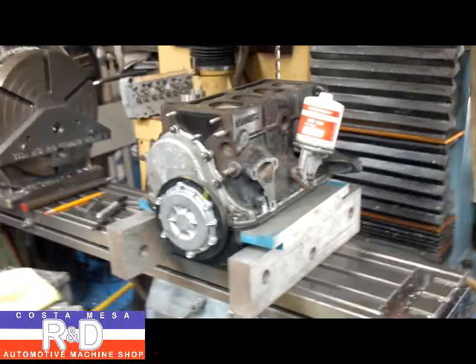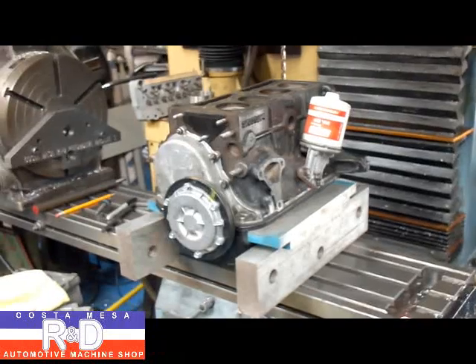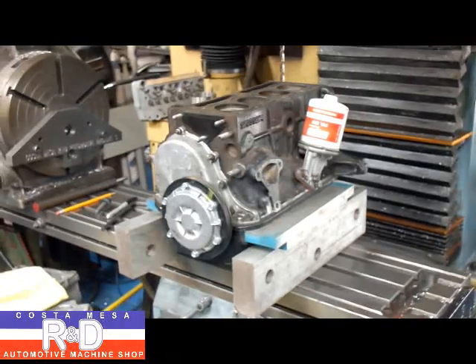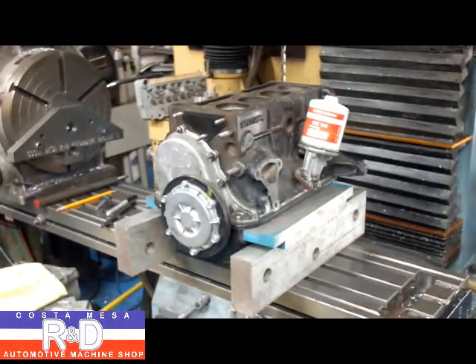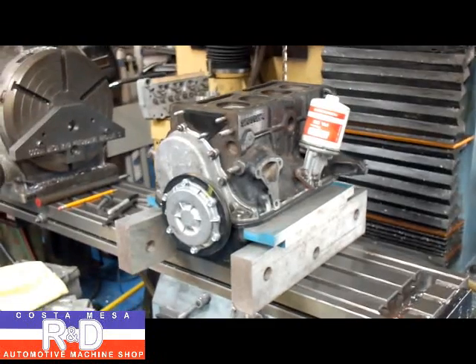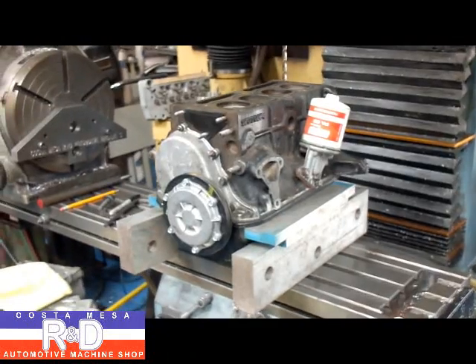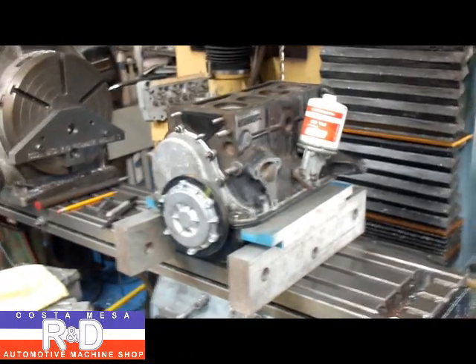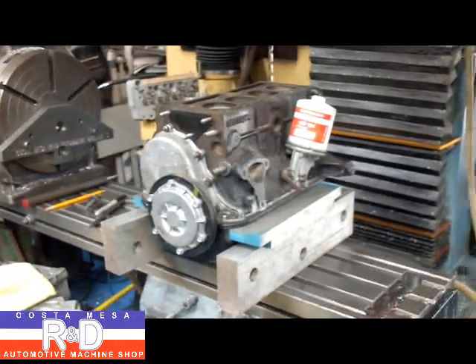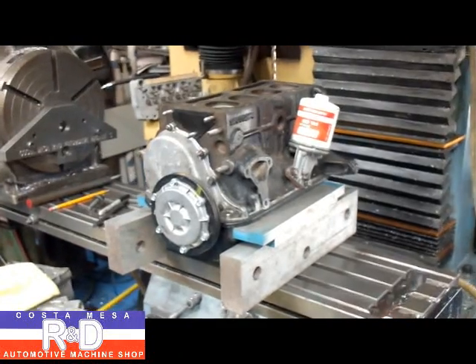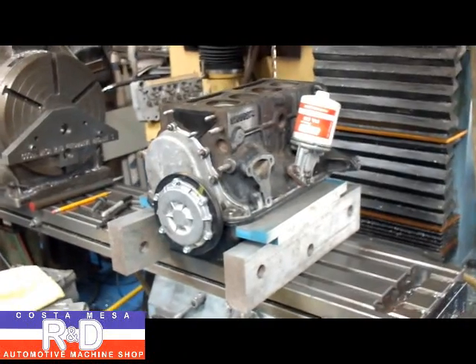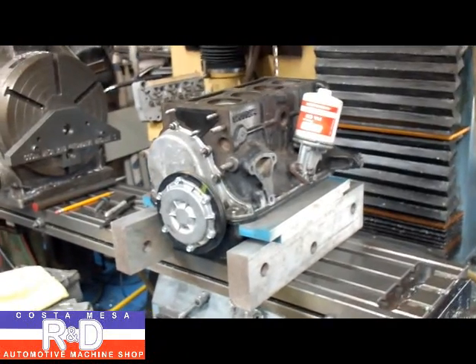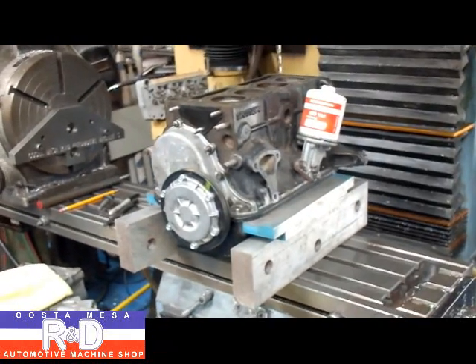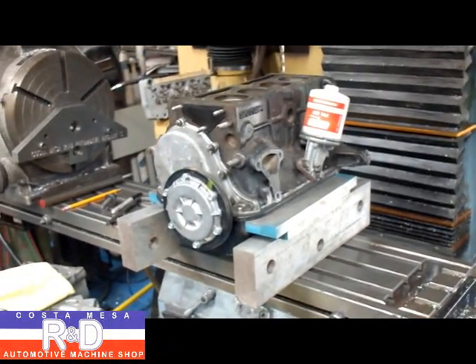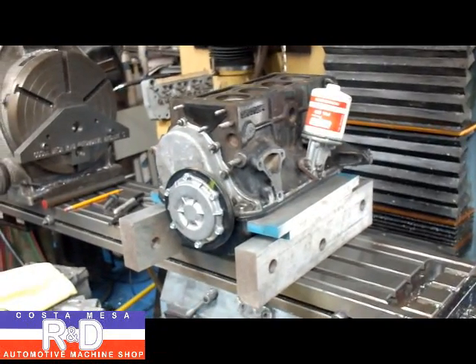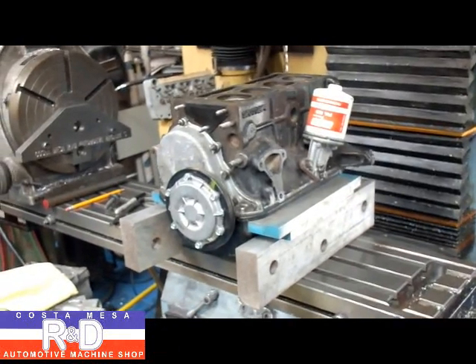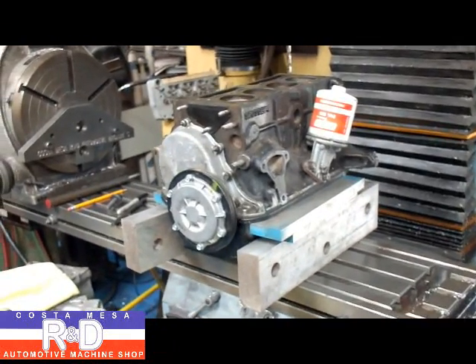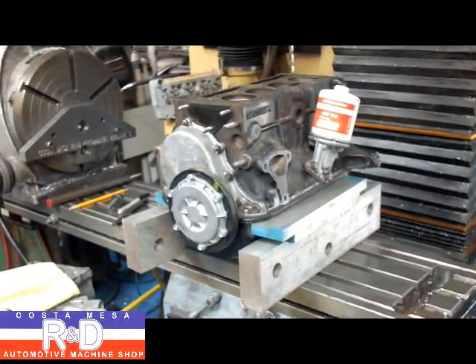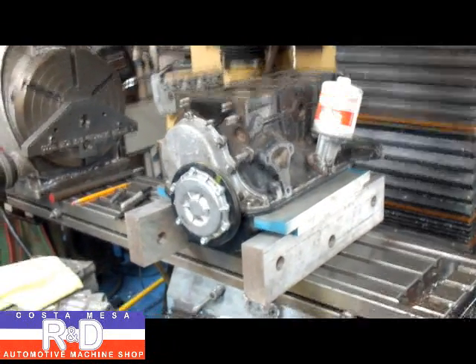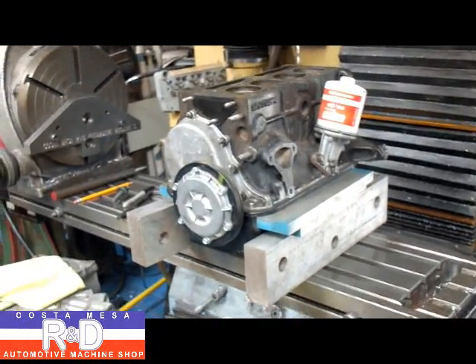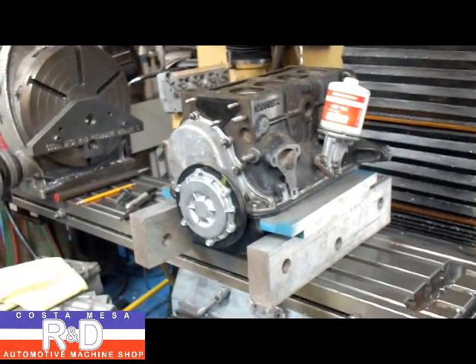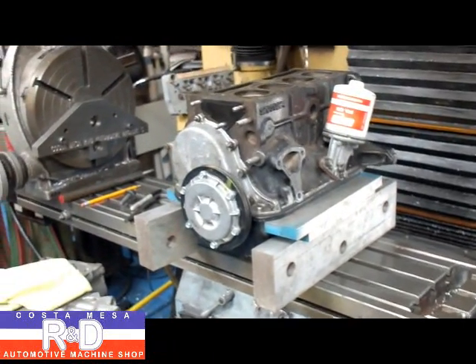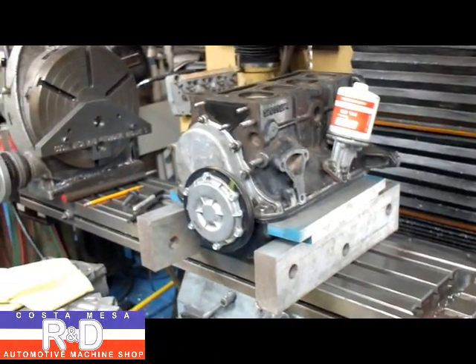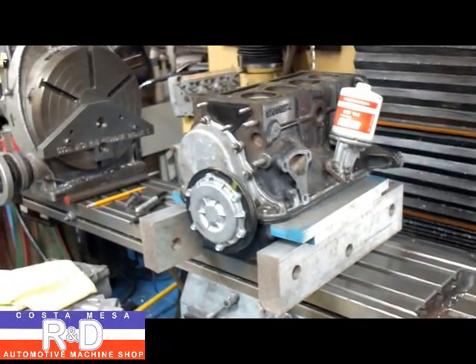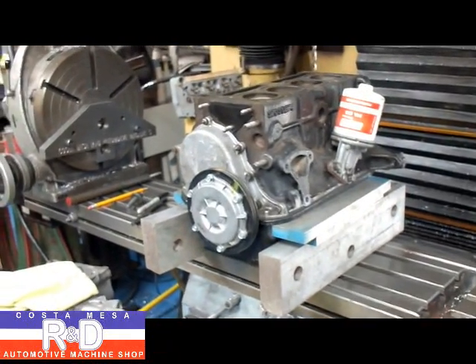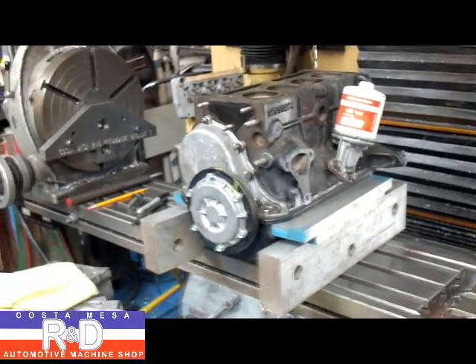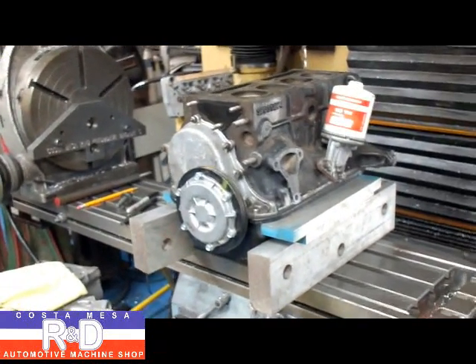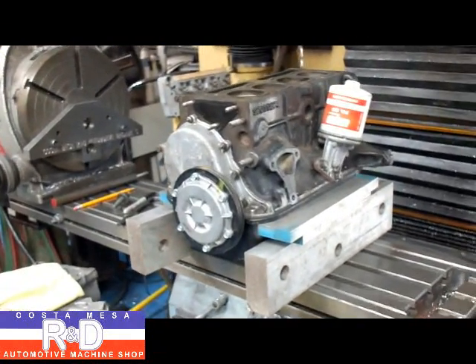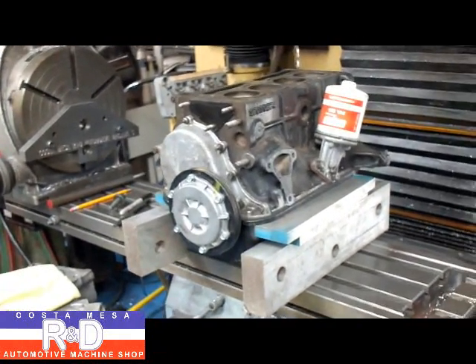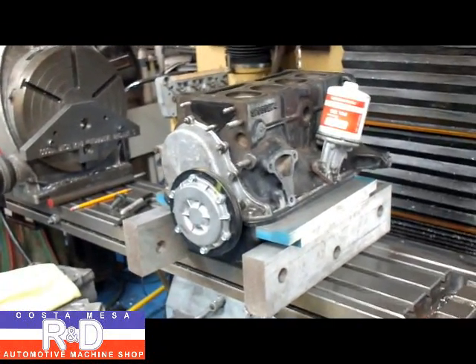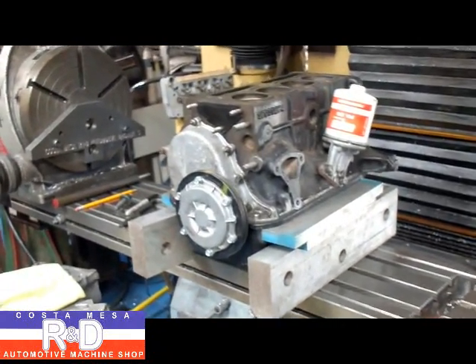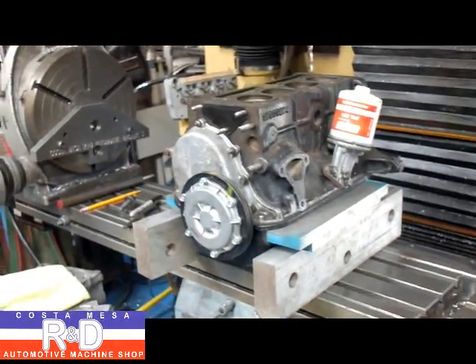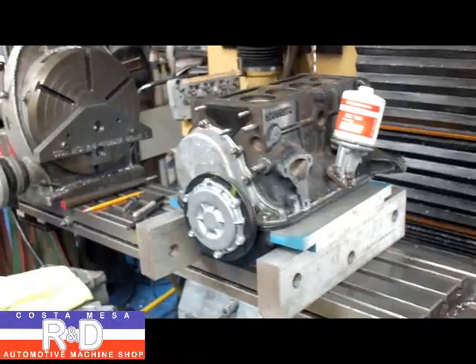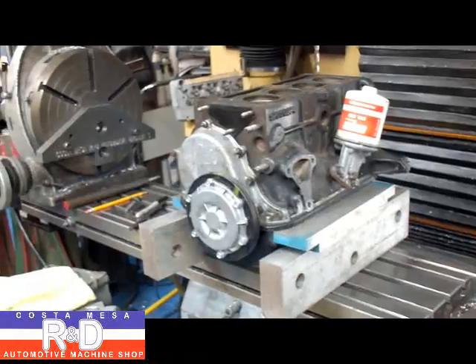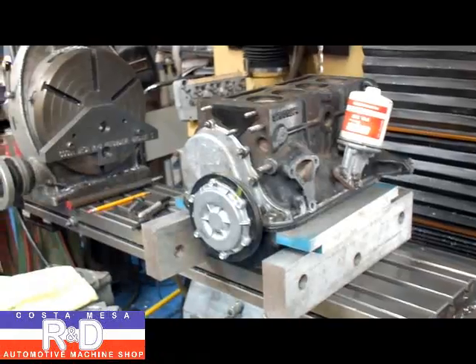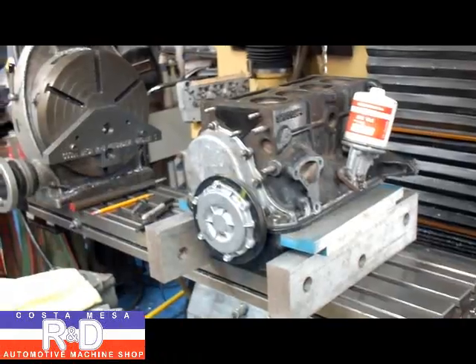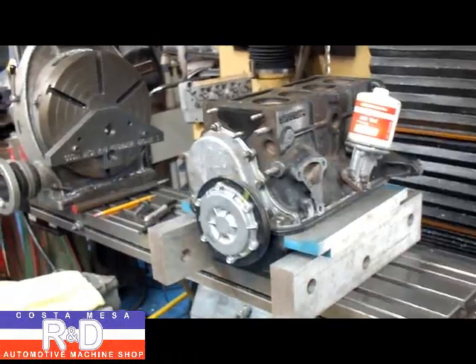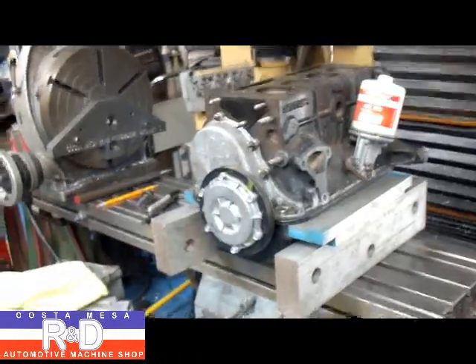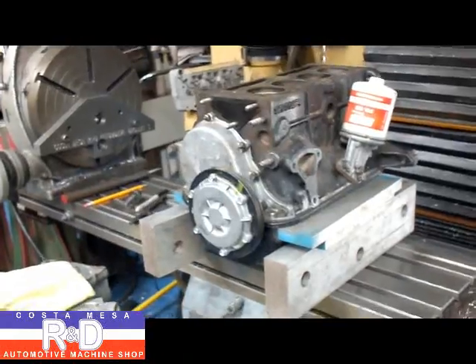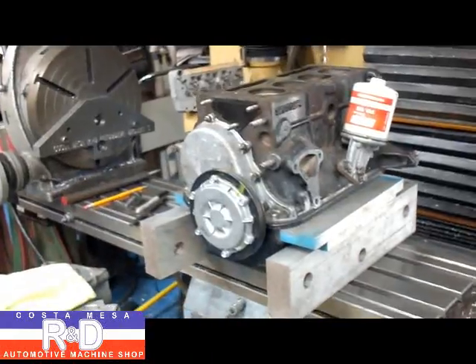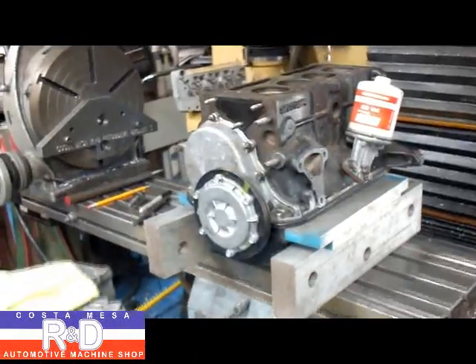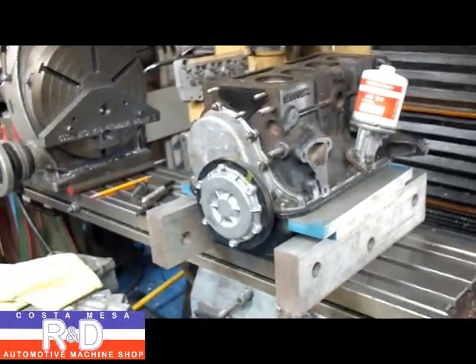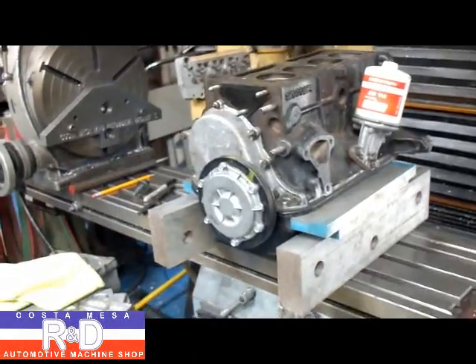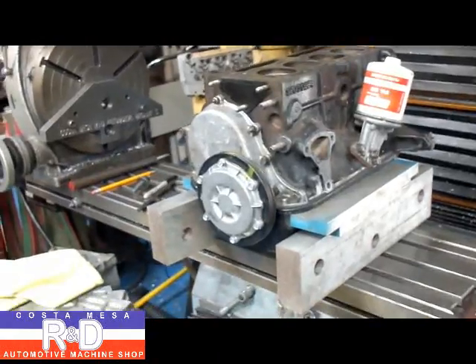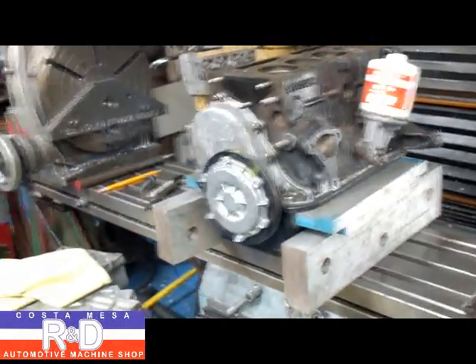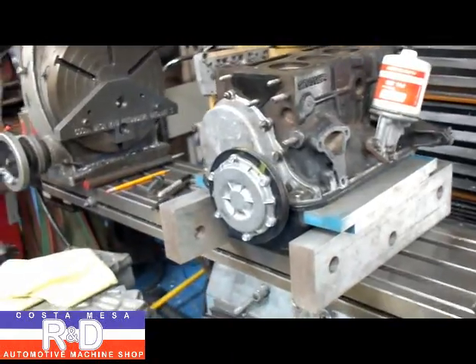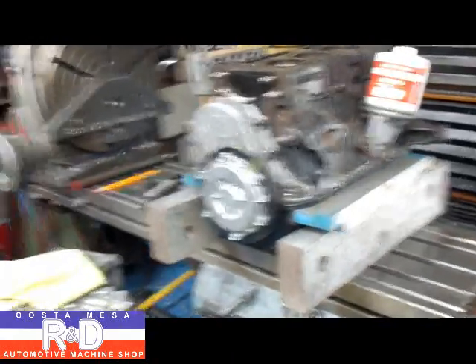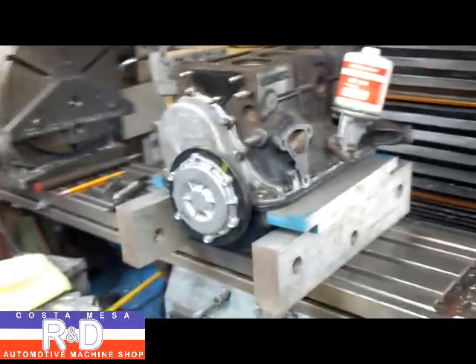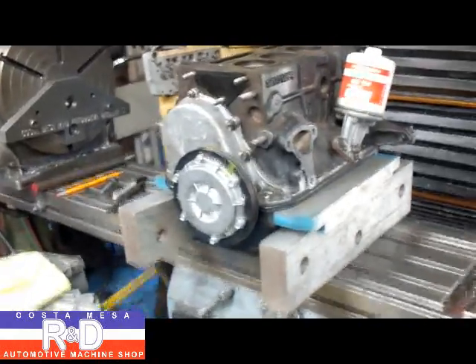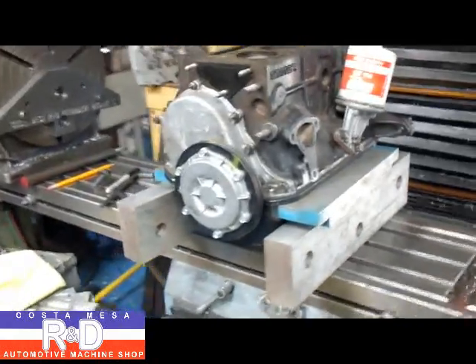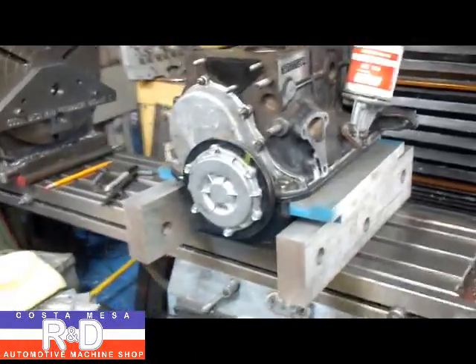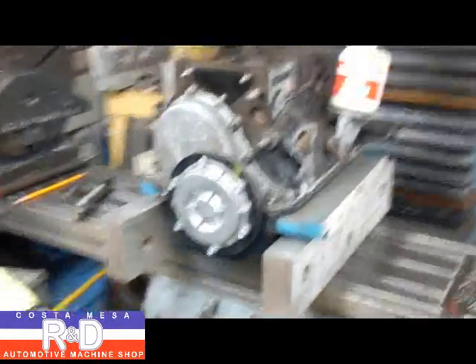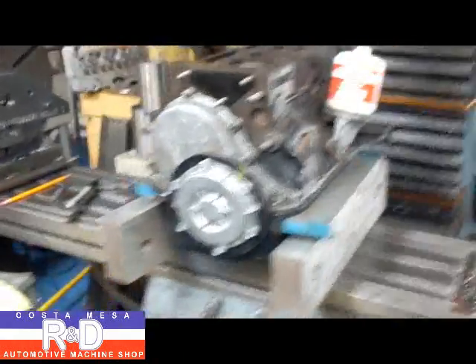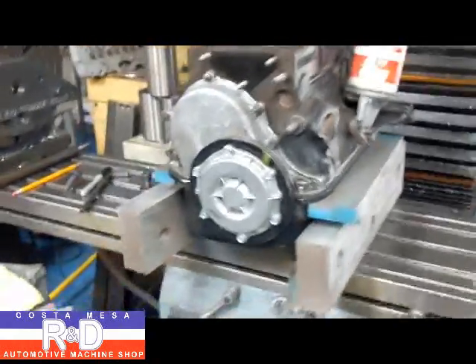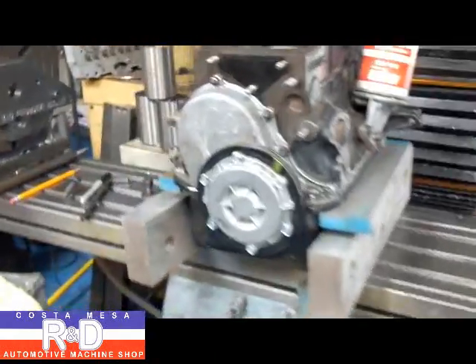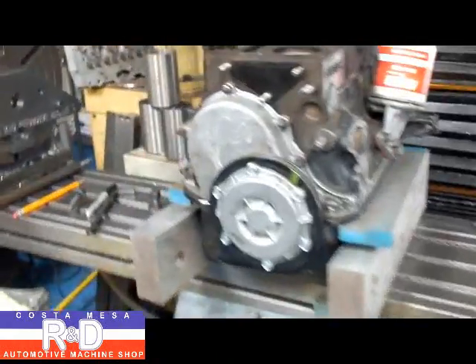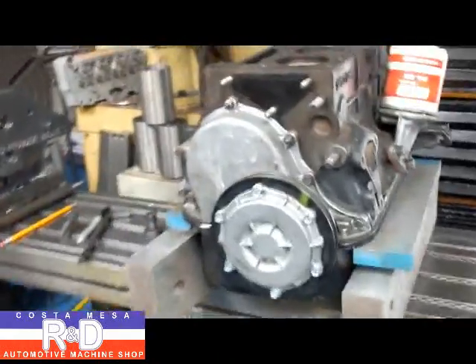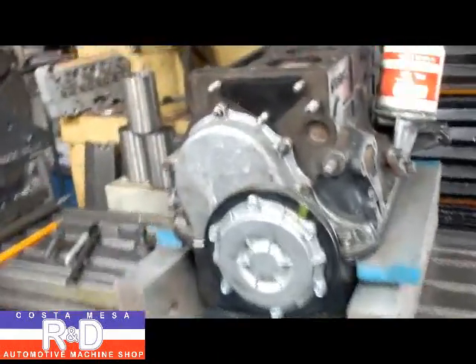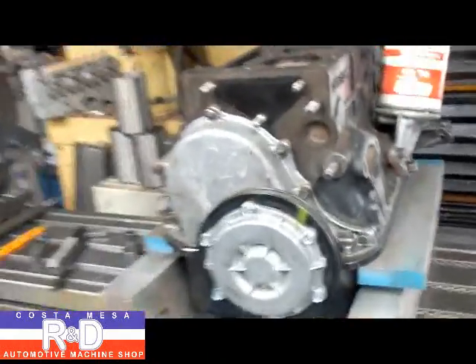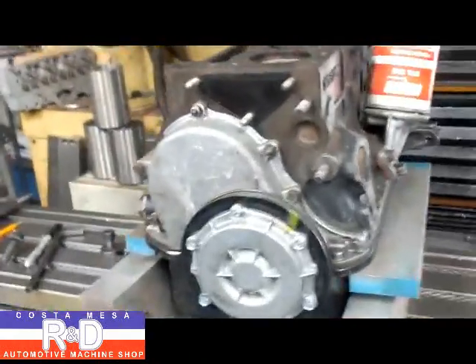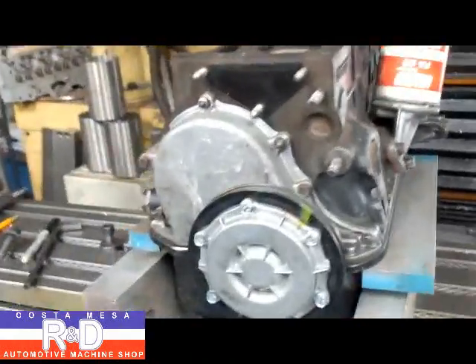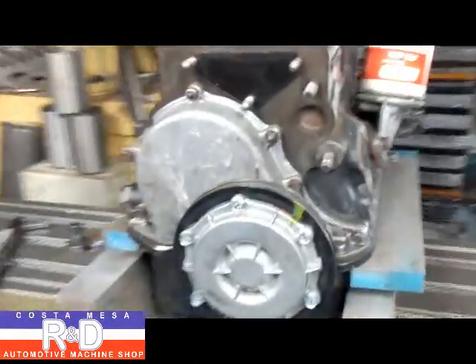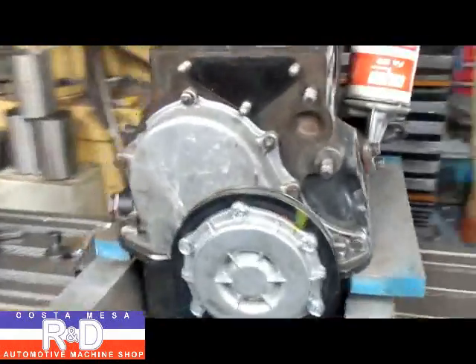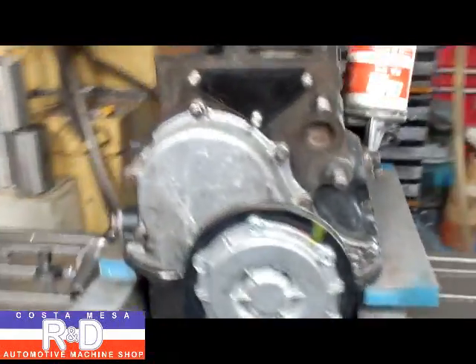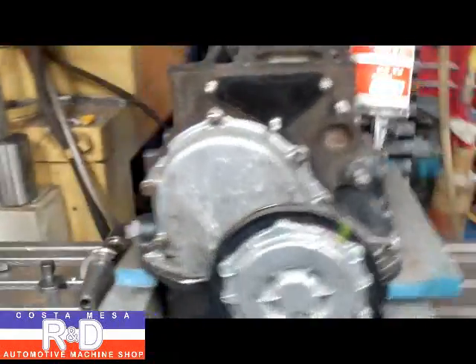Hi, Sean with Christian Mace R&D. Today we have a little Fiat 600D engine, 766 CCs.